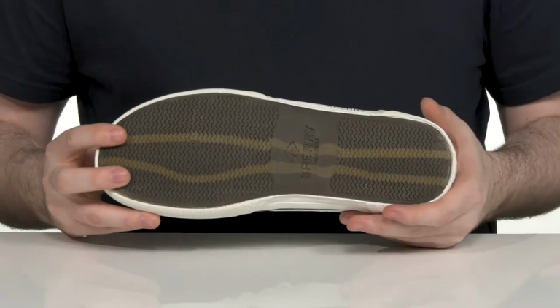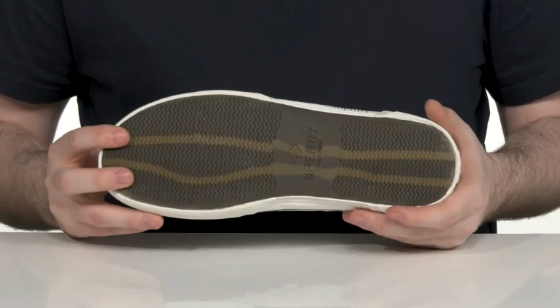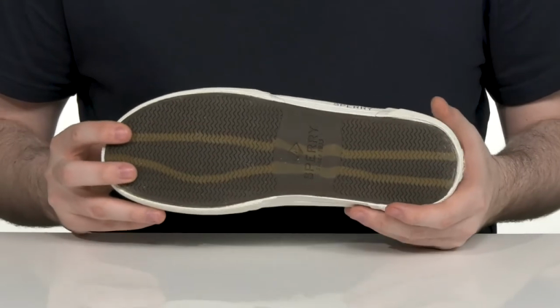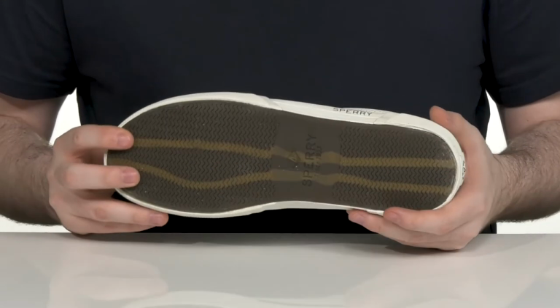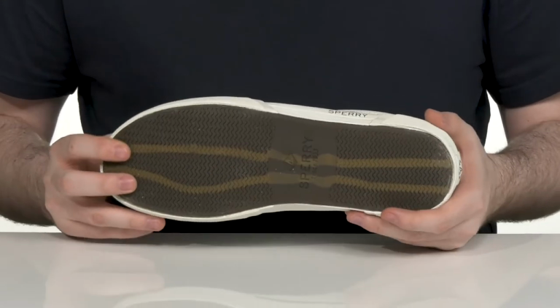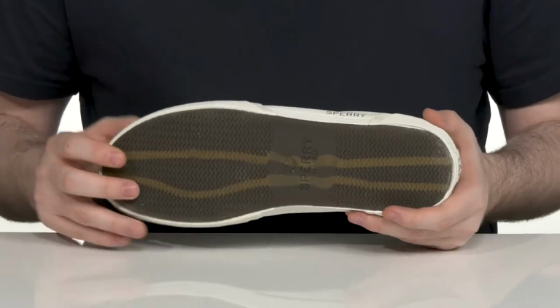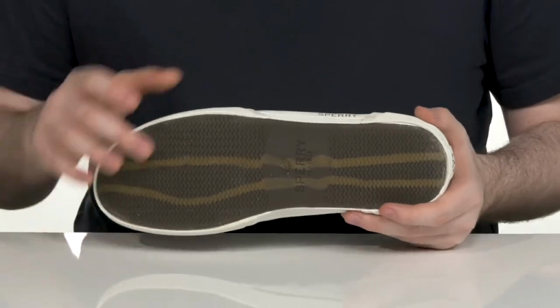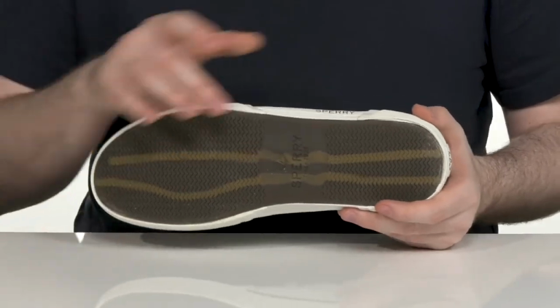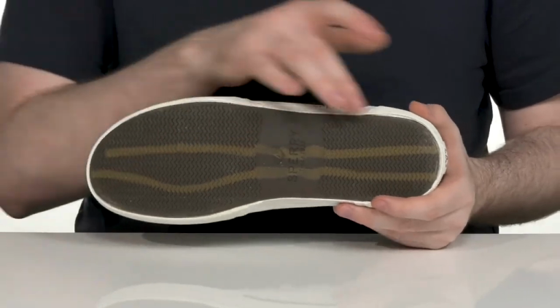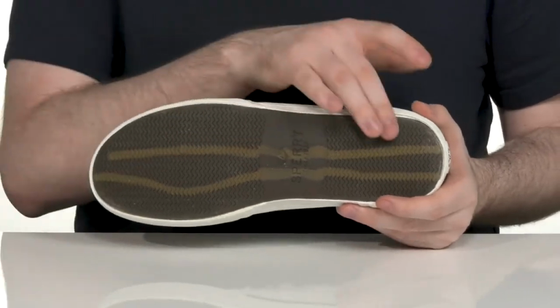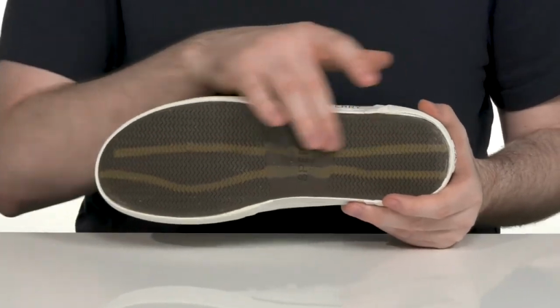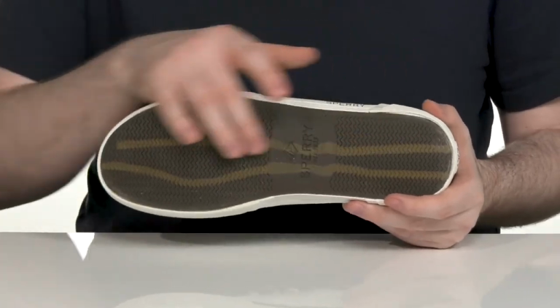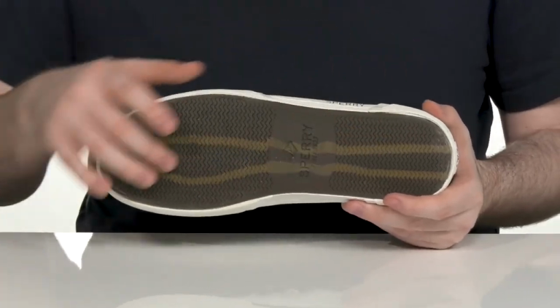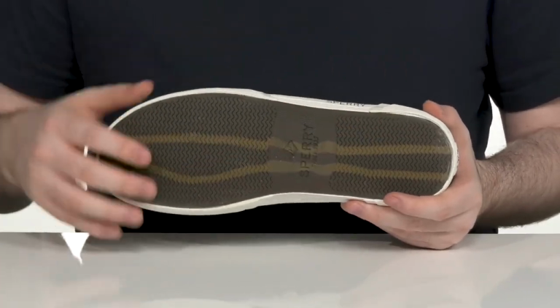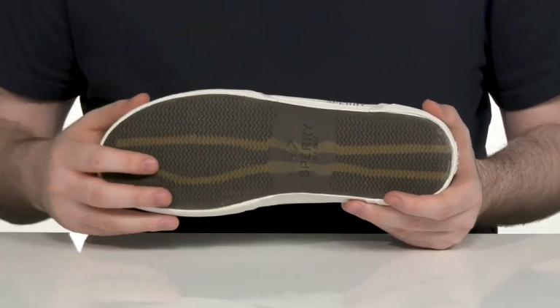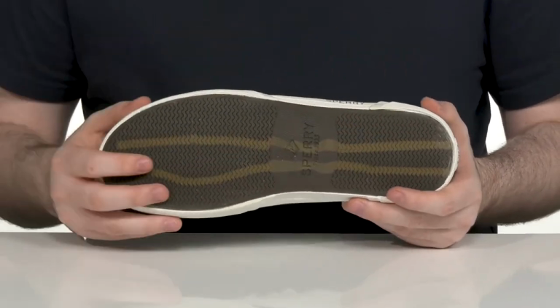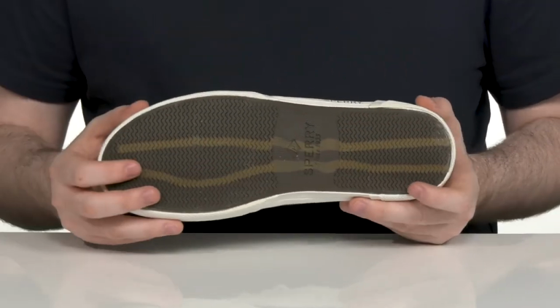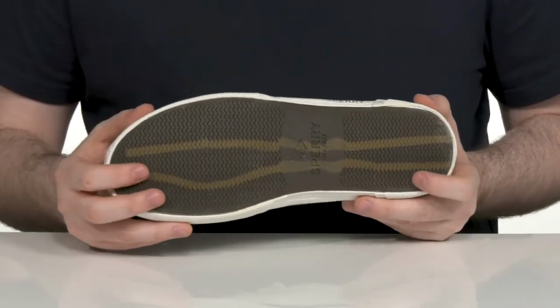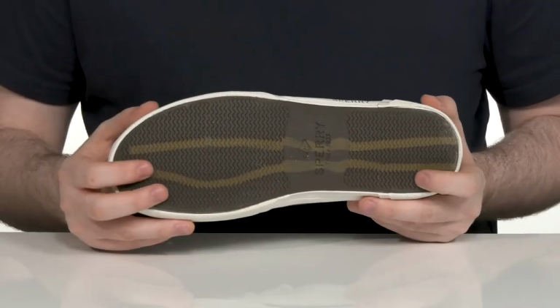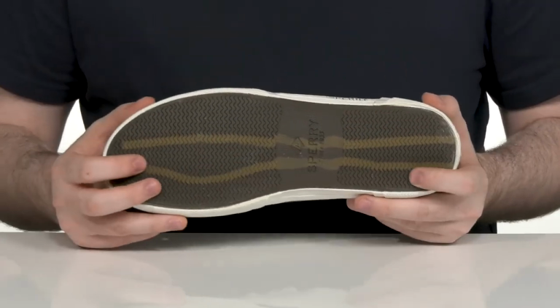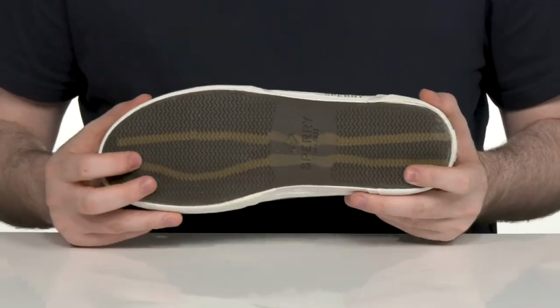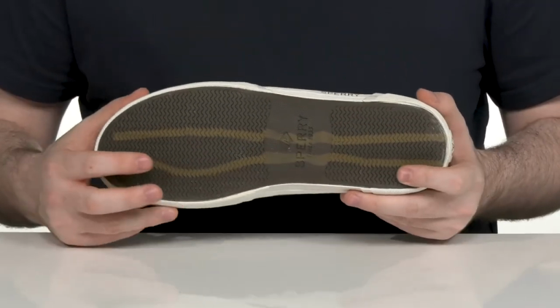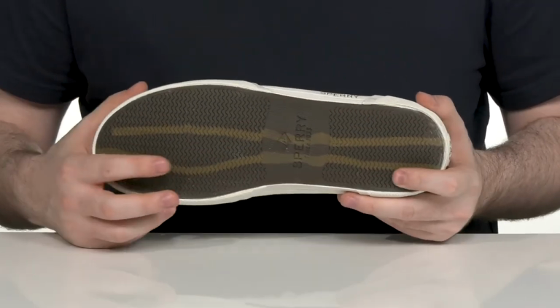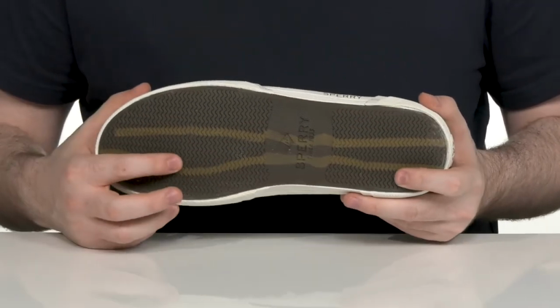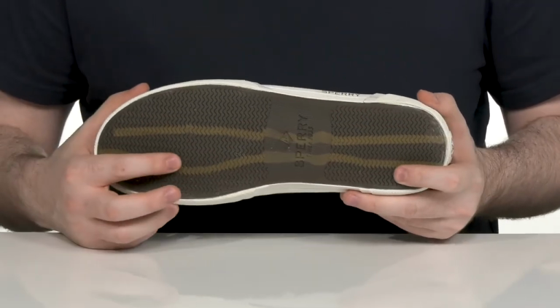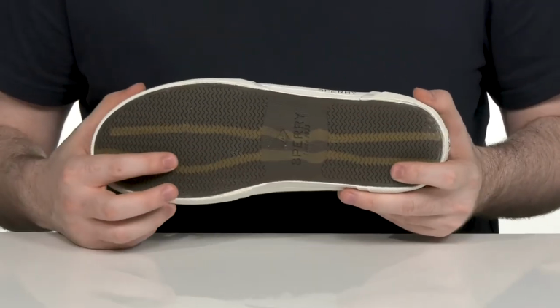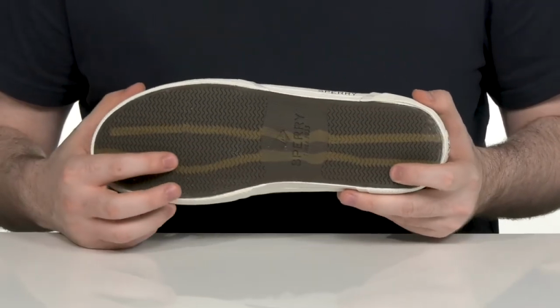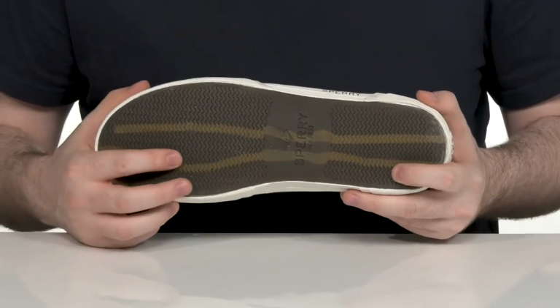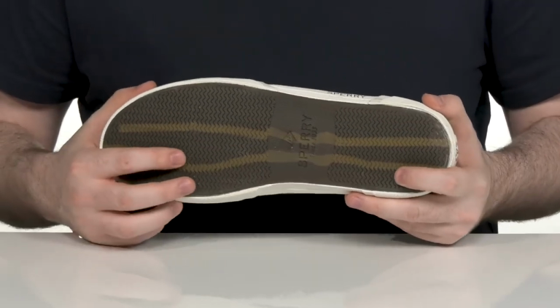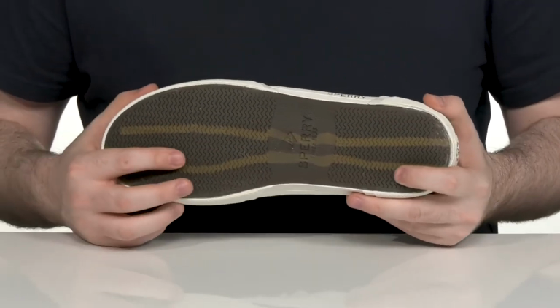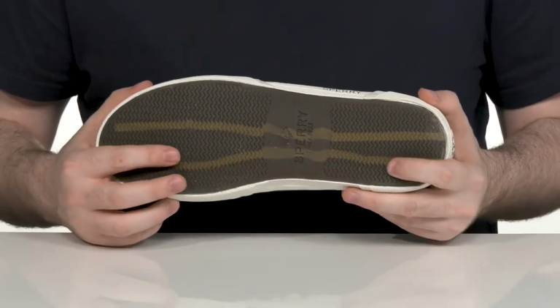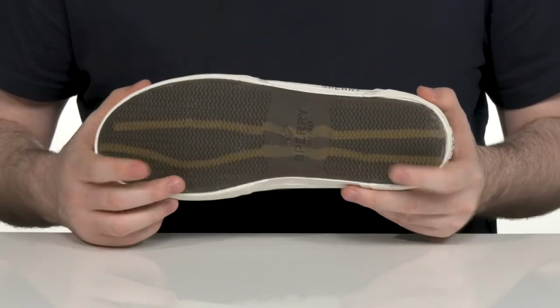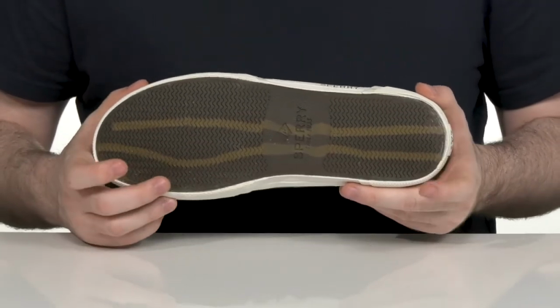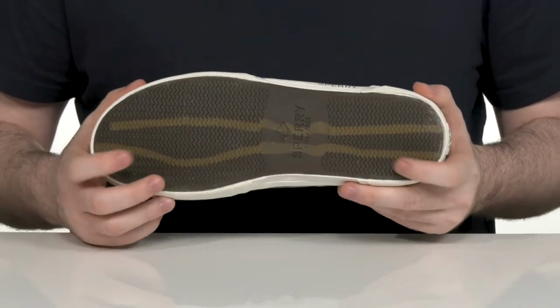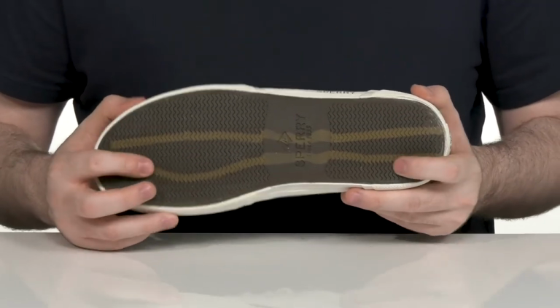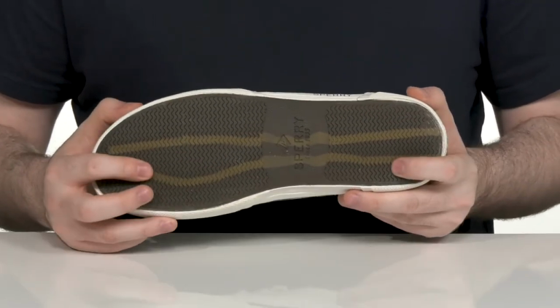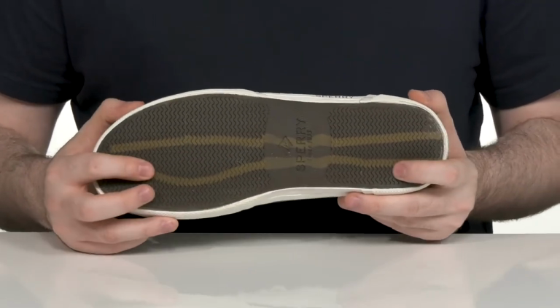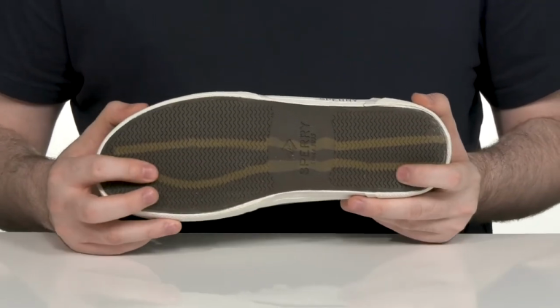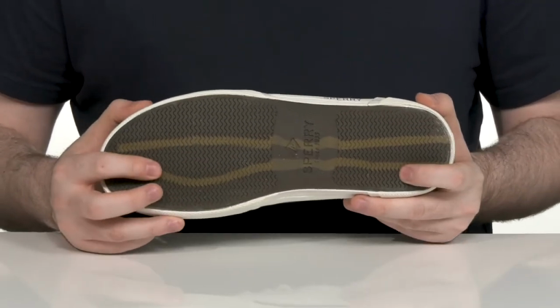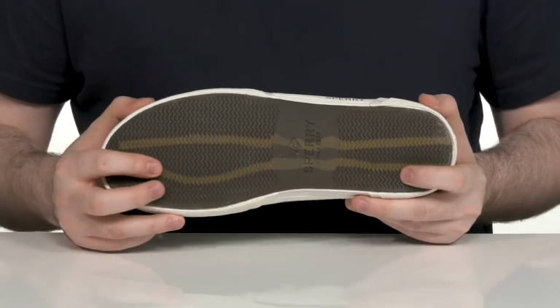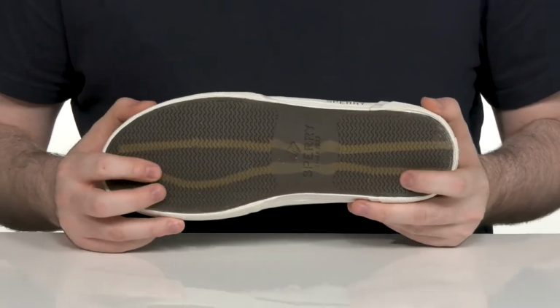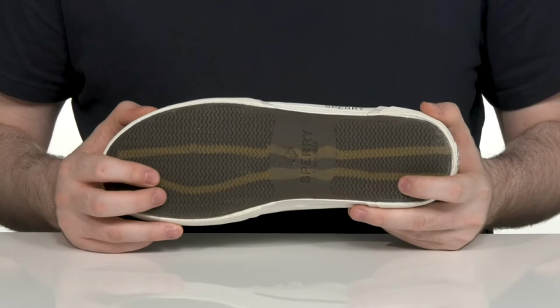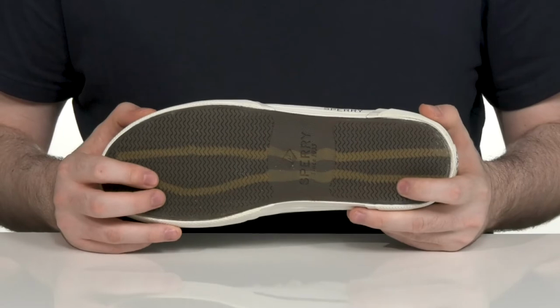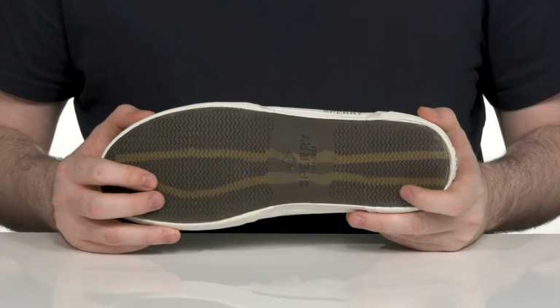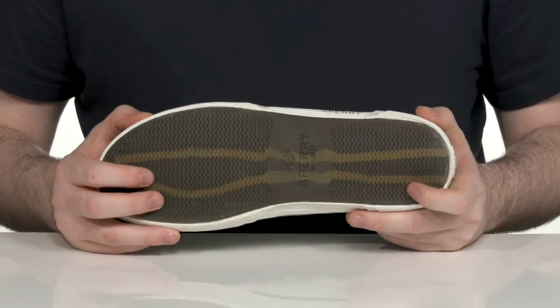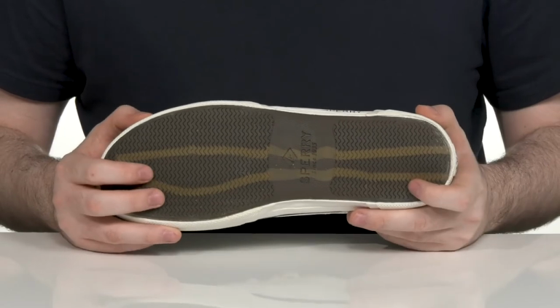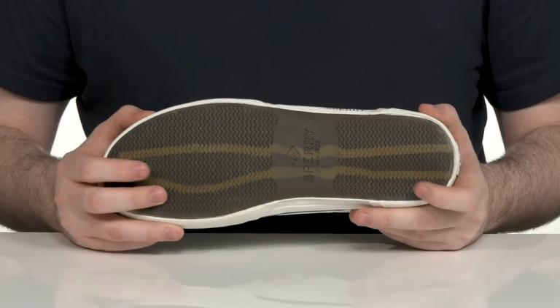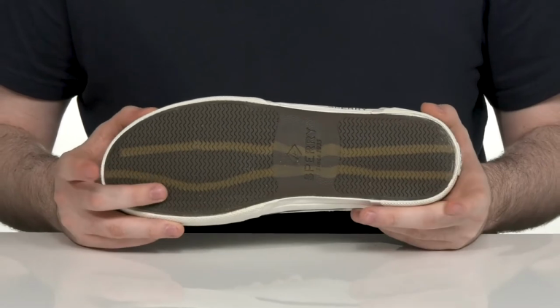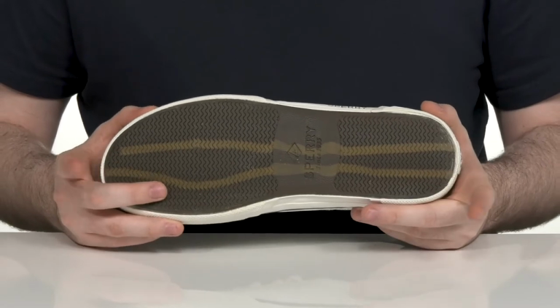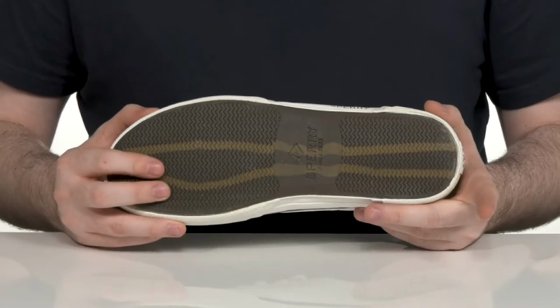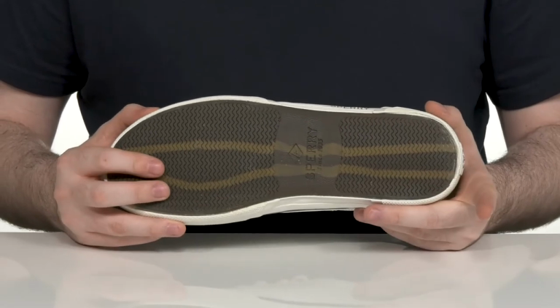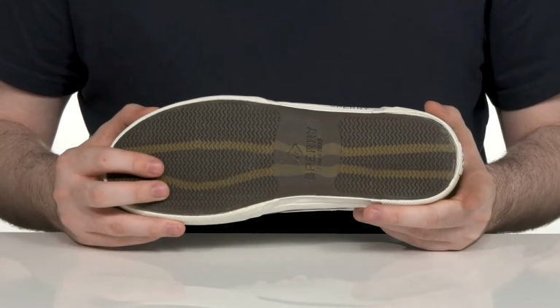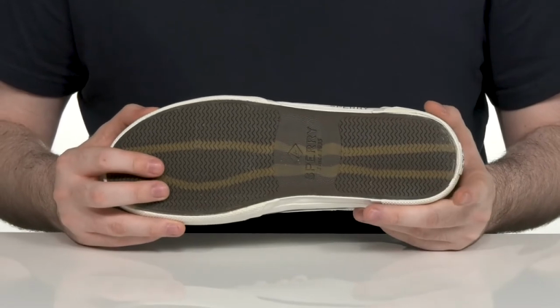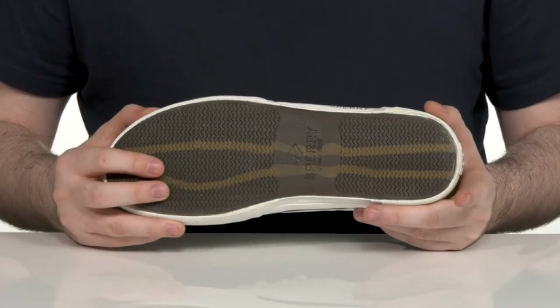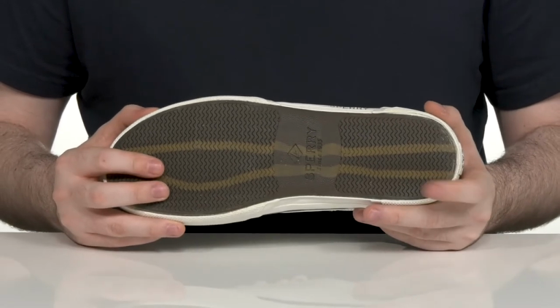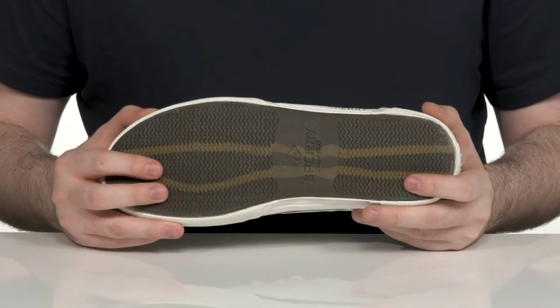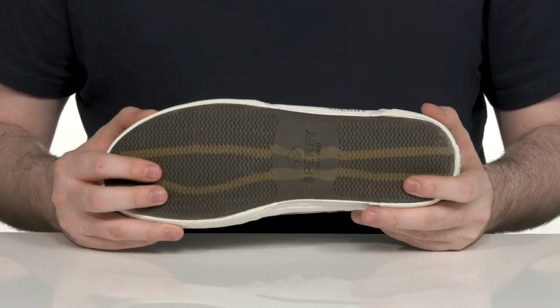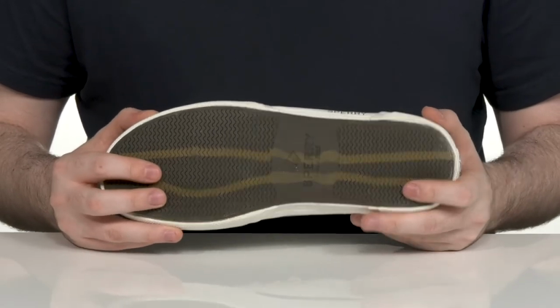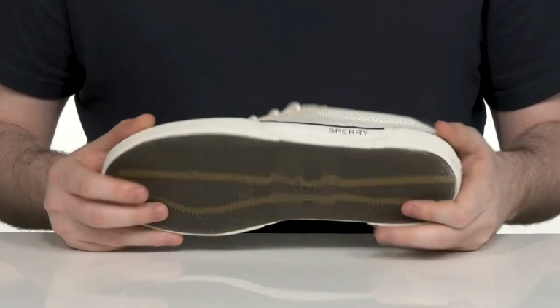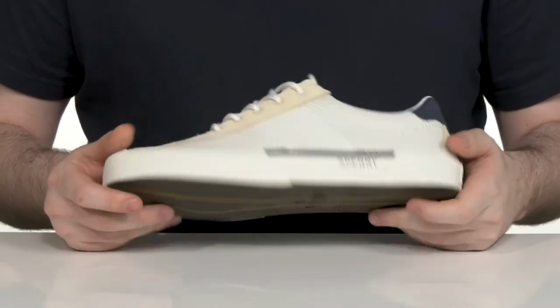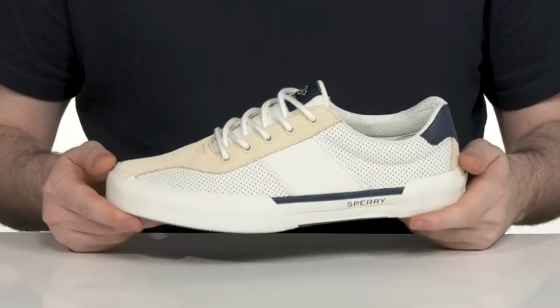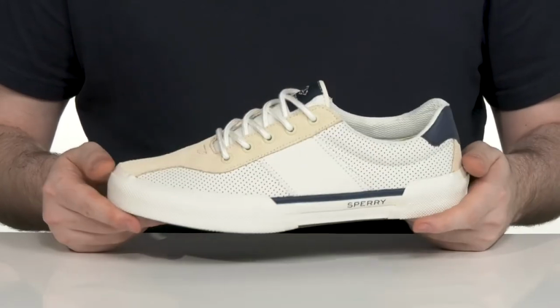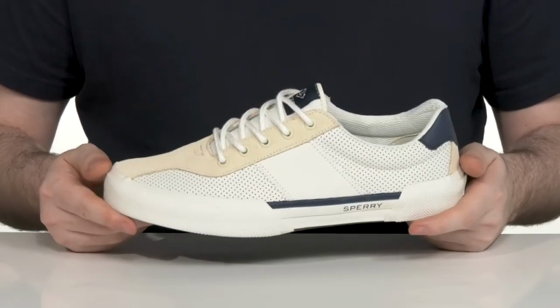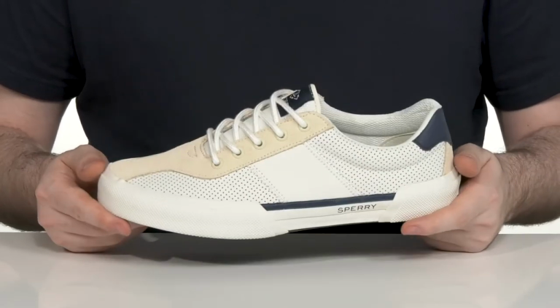The outsole uses a non-marking recycled rubber that has wave siphoning tech, giving you better grip and traction on wet or dry surfaces.